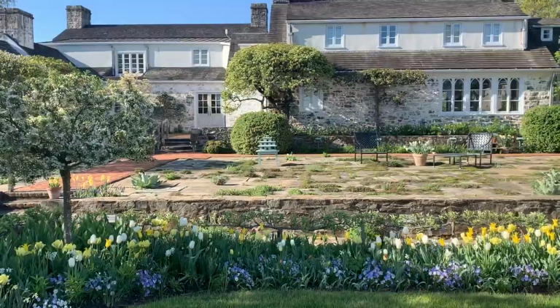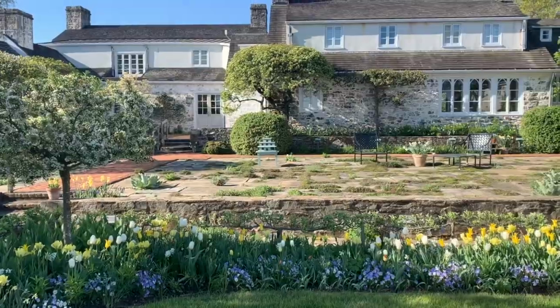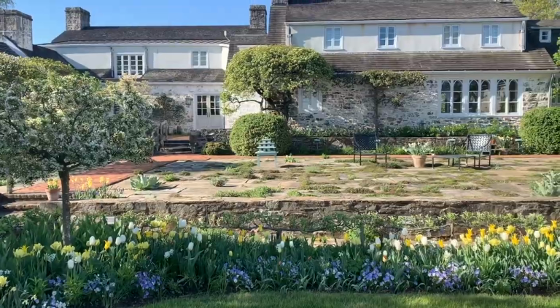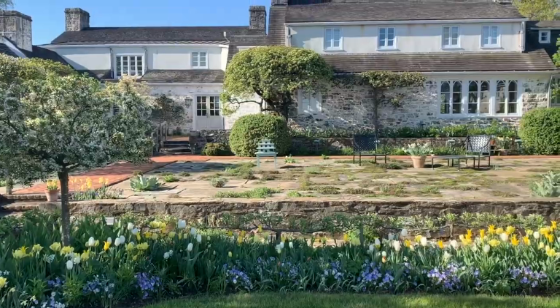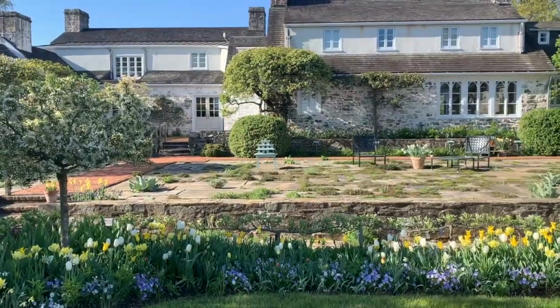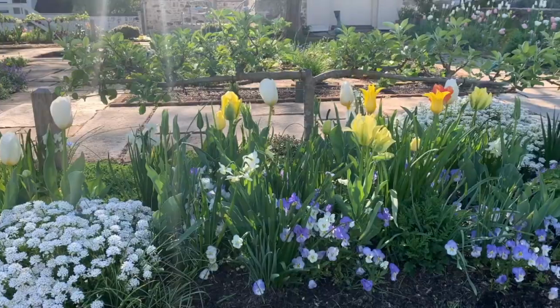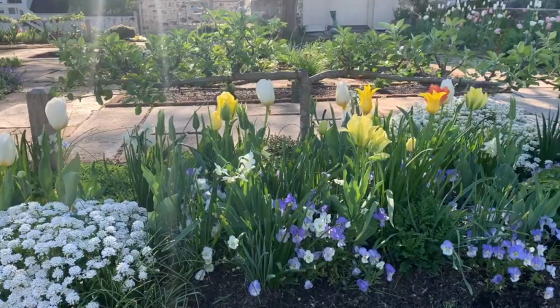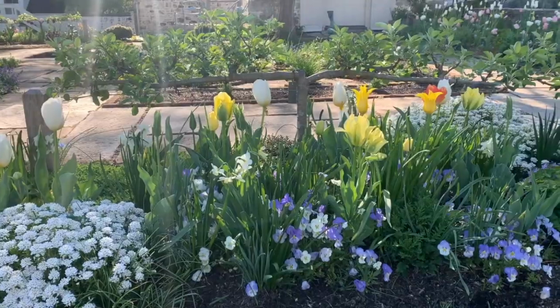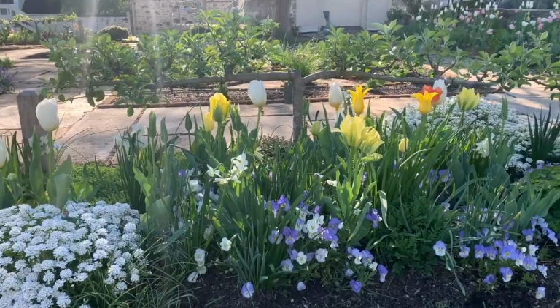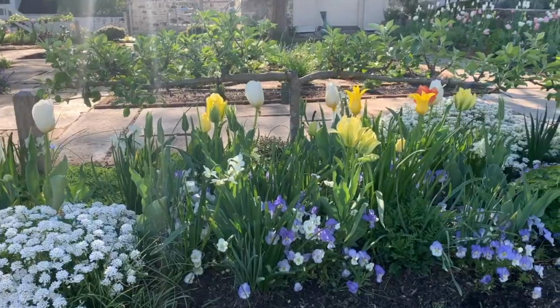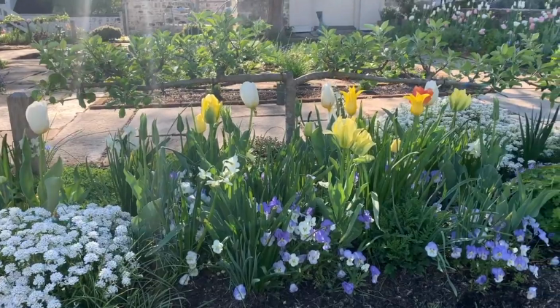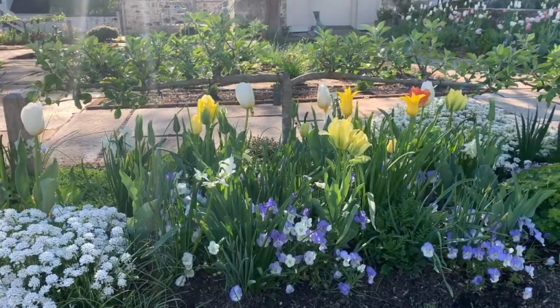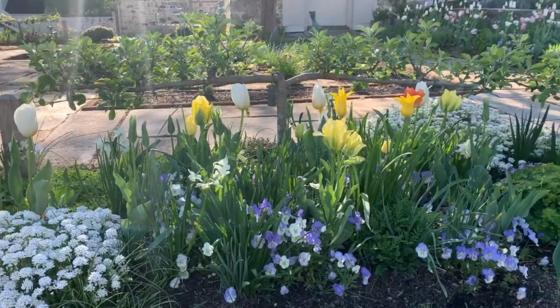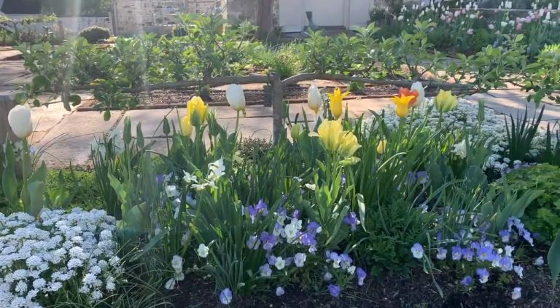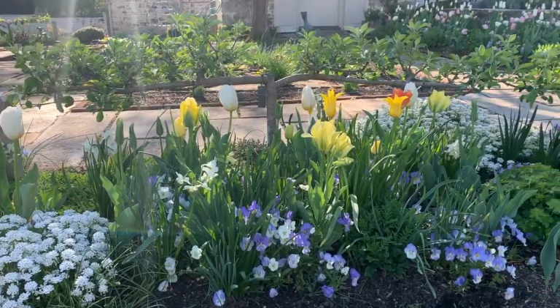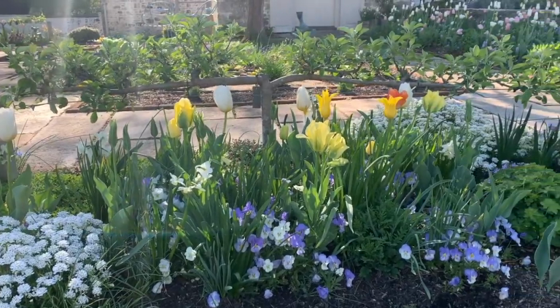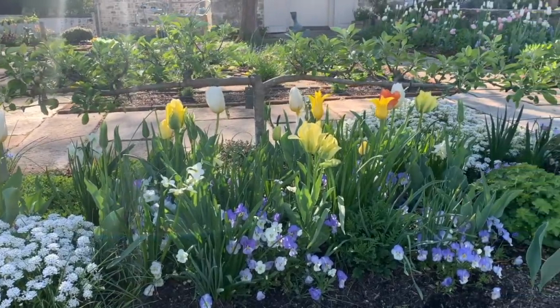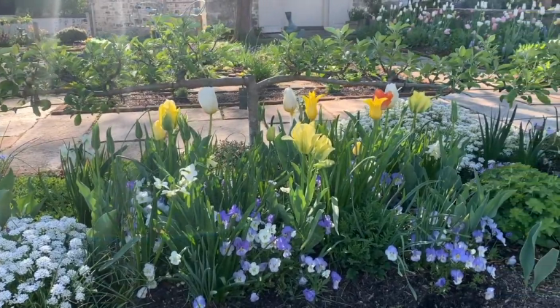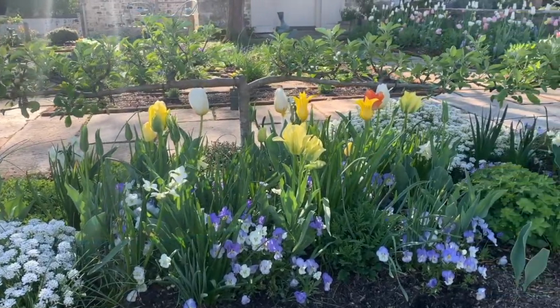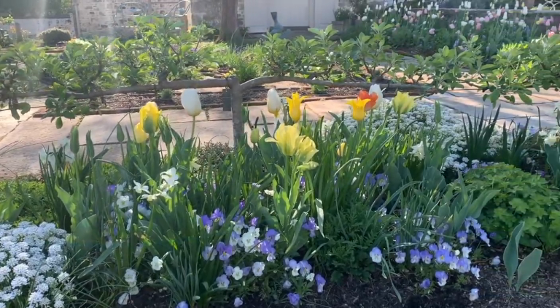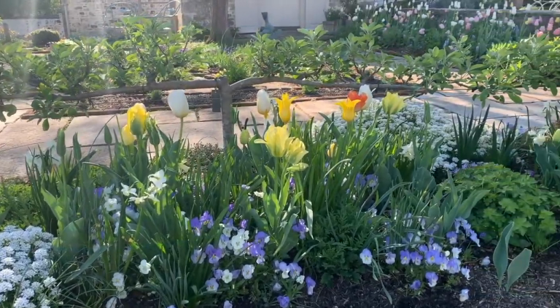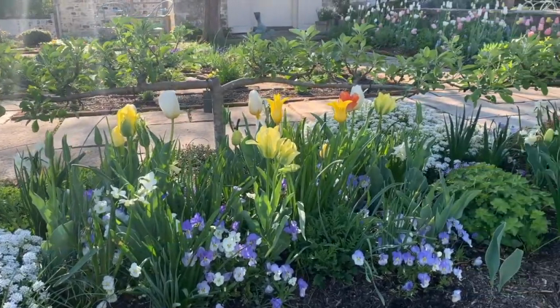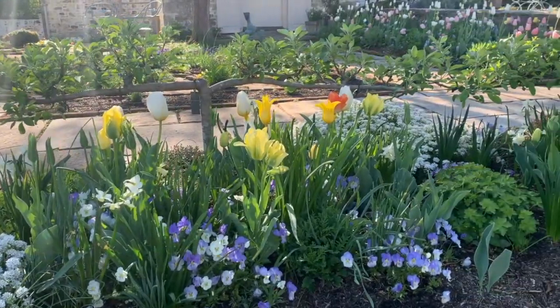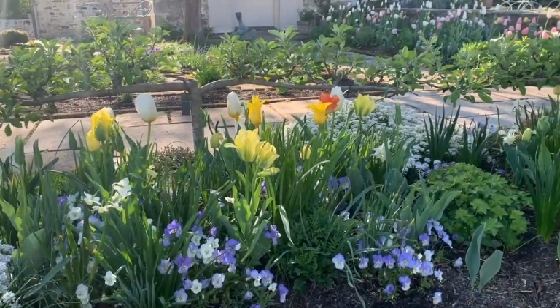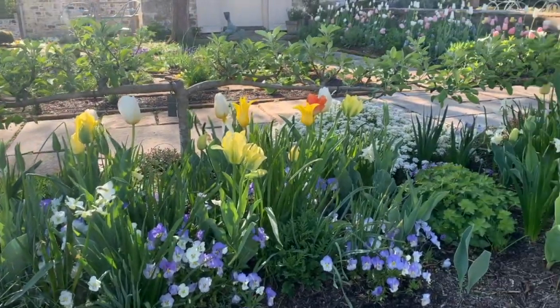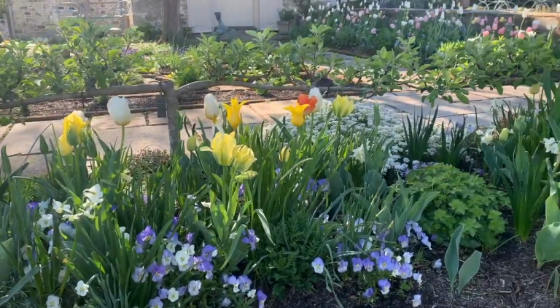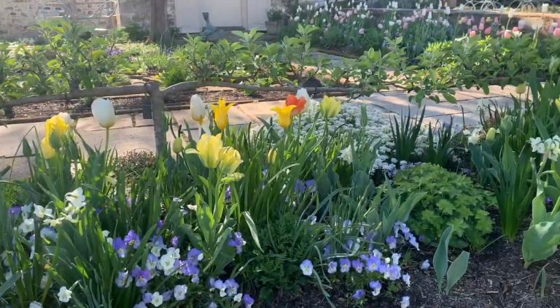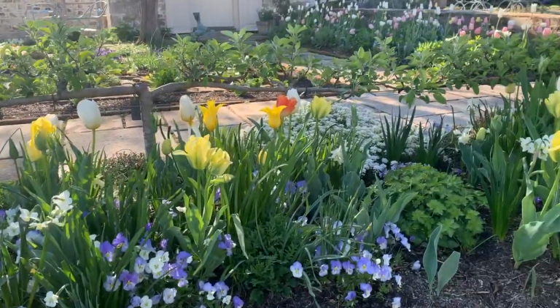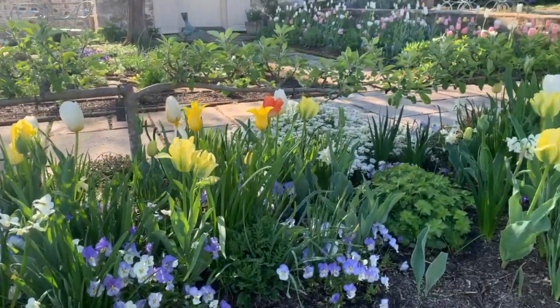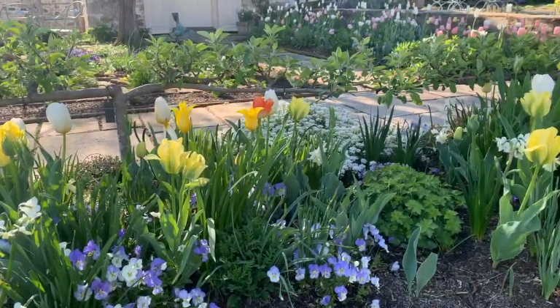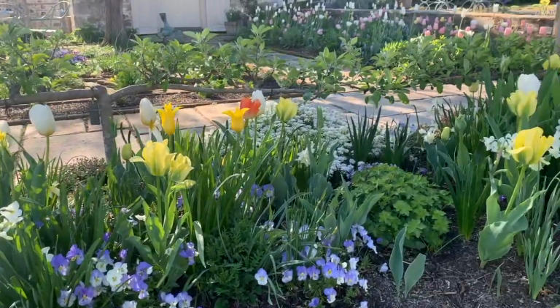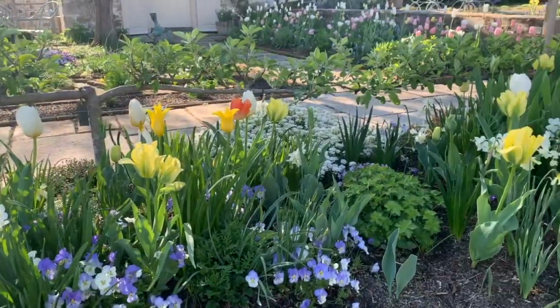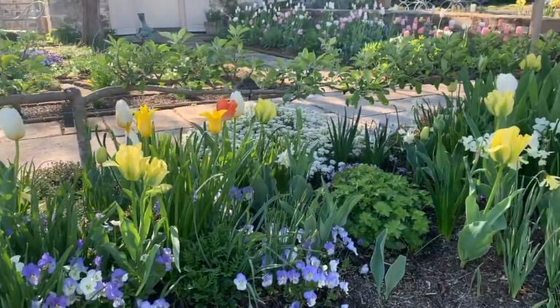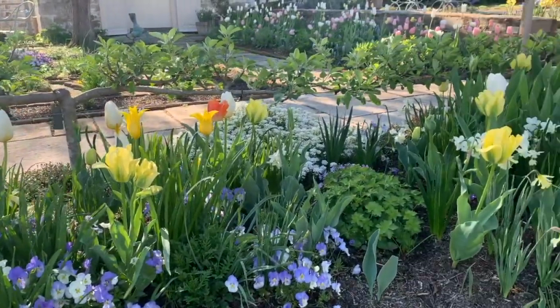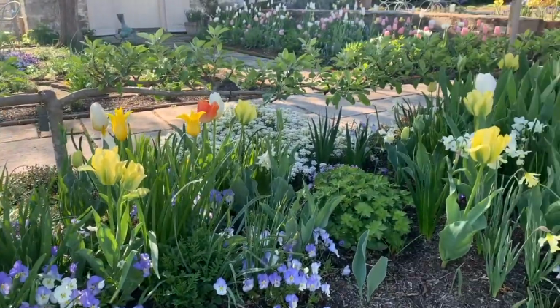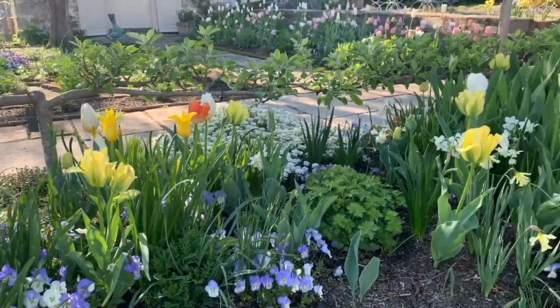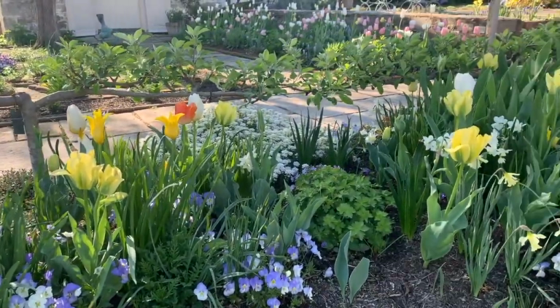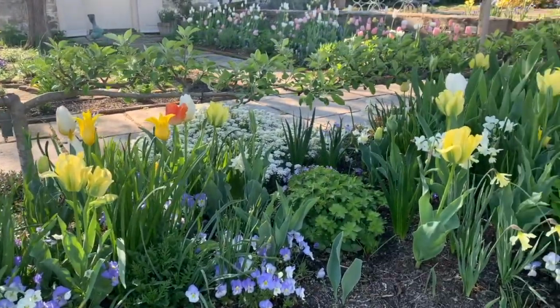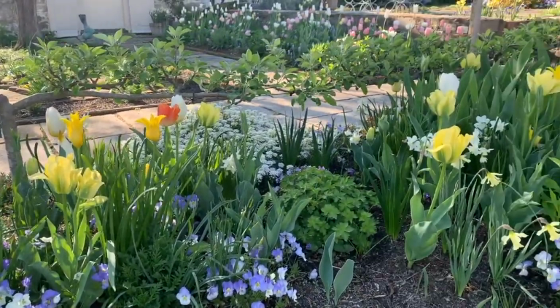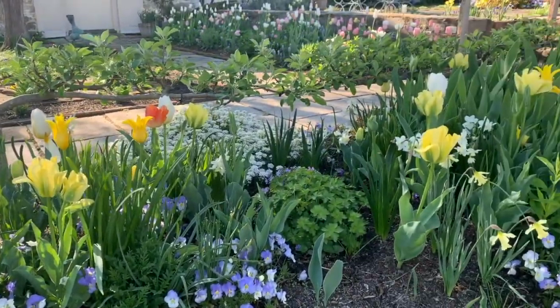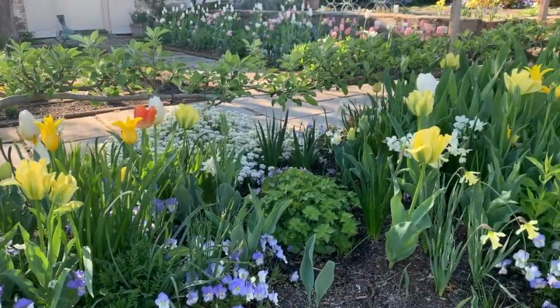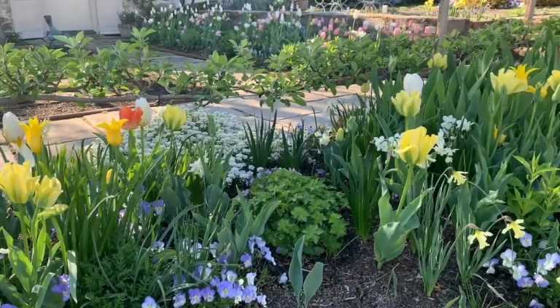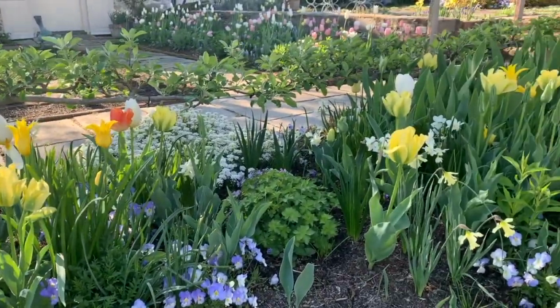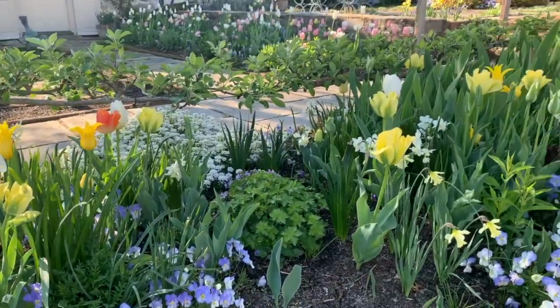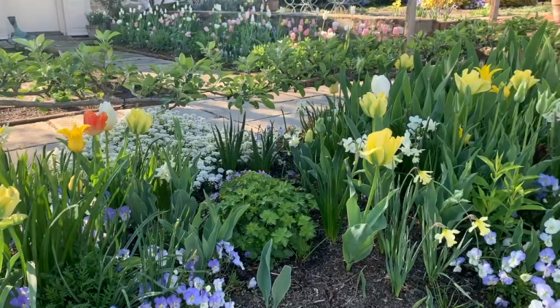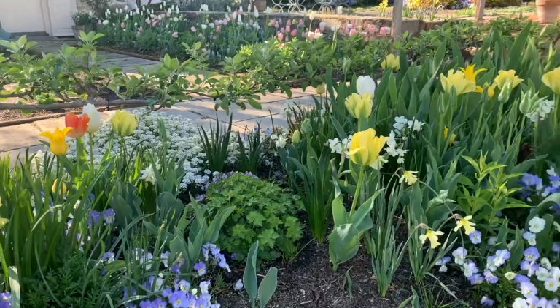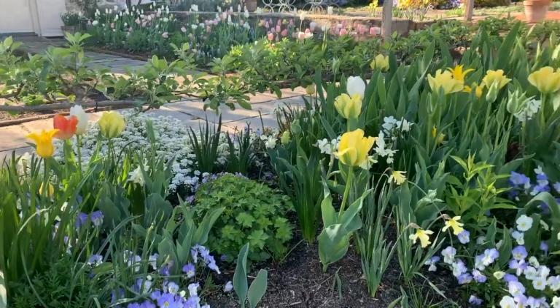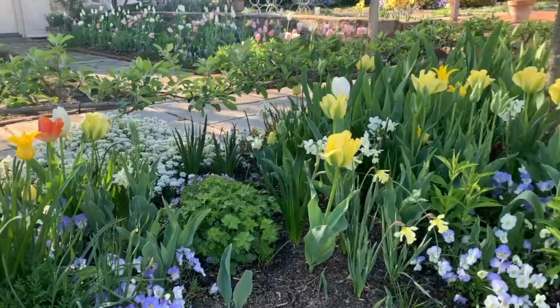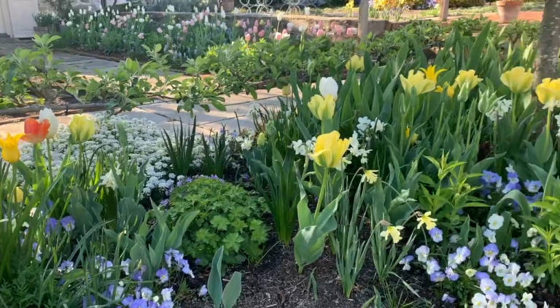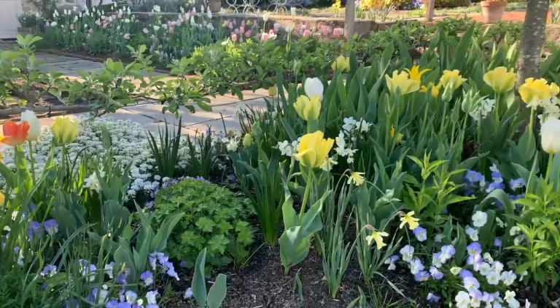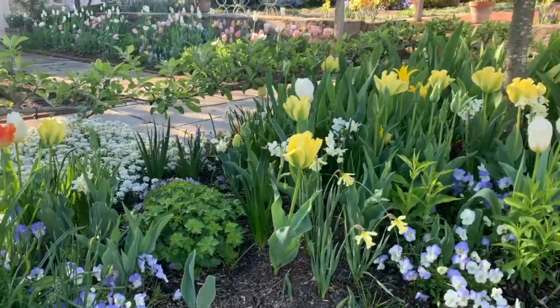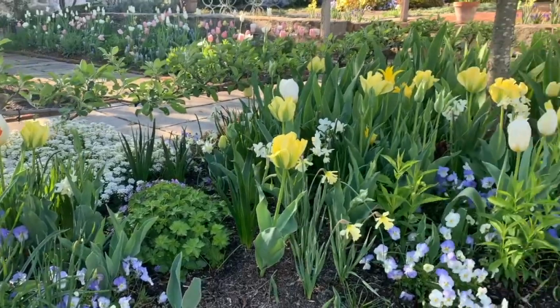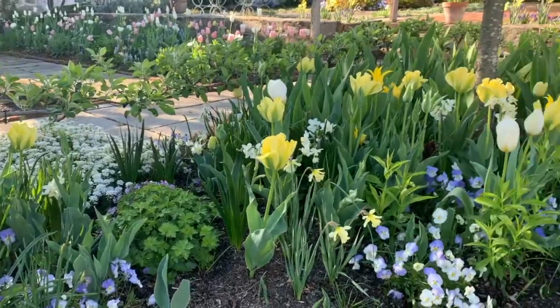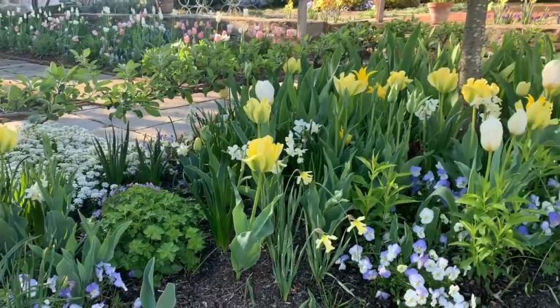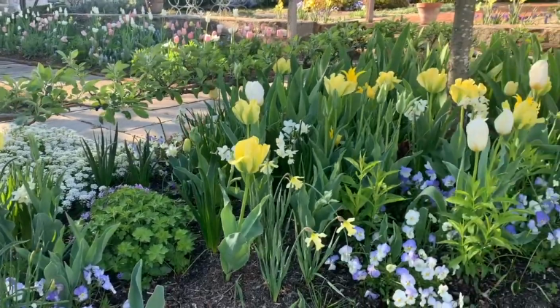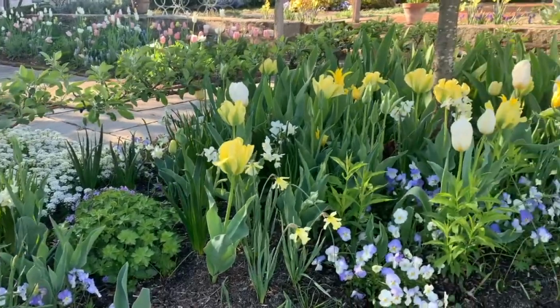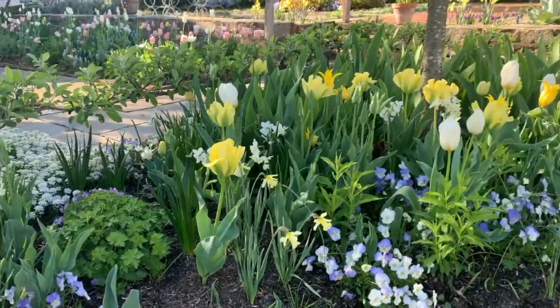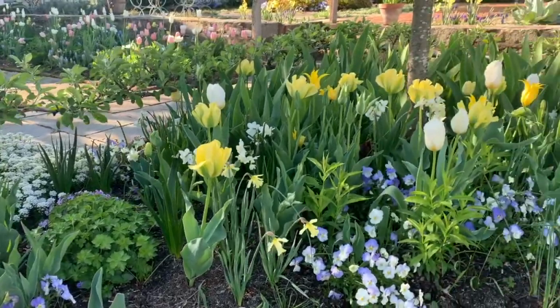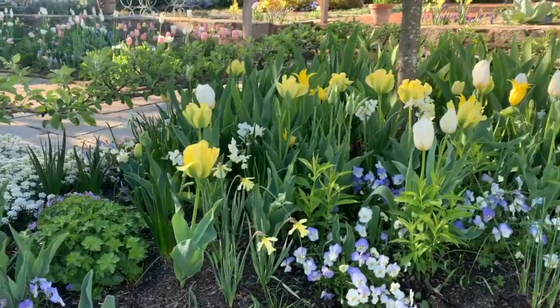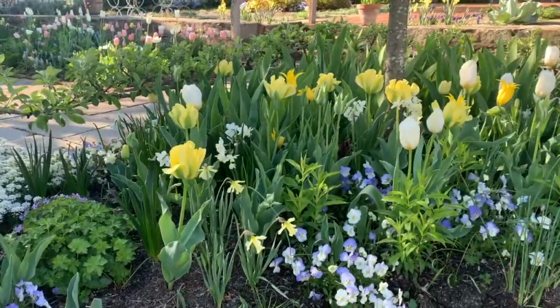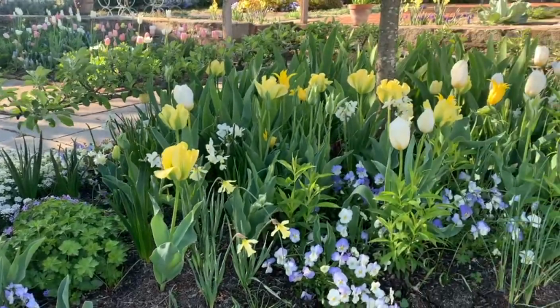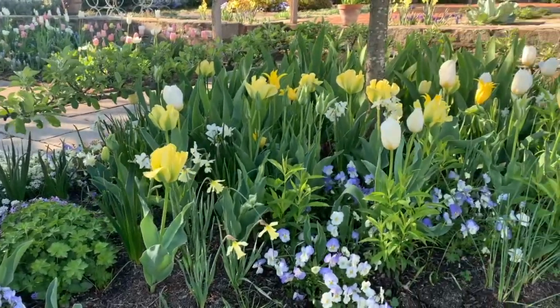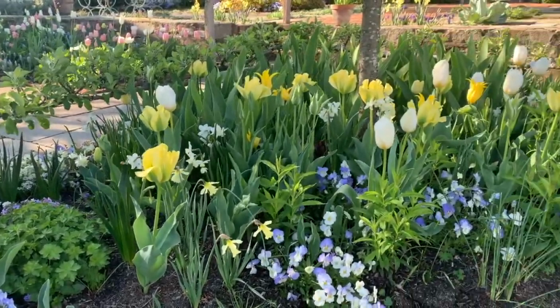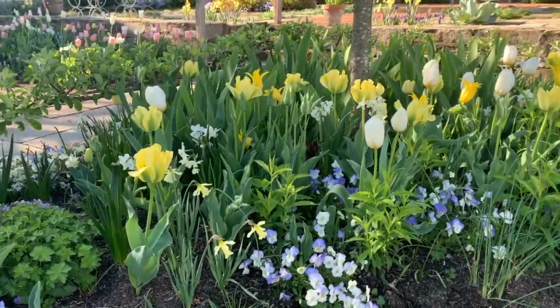Mrs. Mellon's favorite color was blue, and these beds always feature blue flowers, like these pansies, which will soon be succeeded by Camassia Blue Heaven.